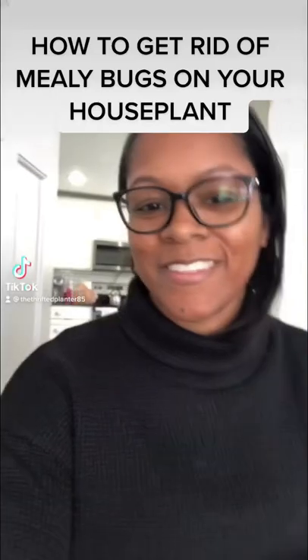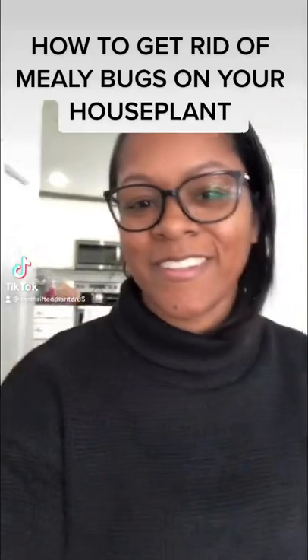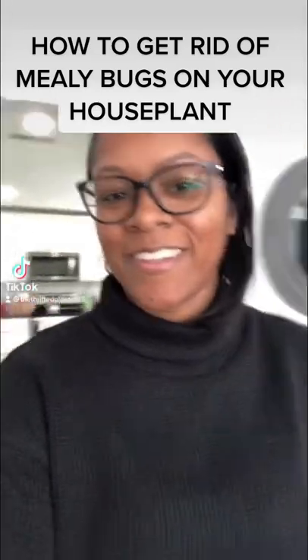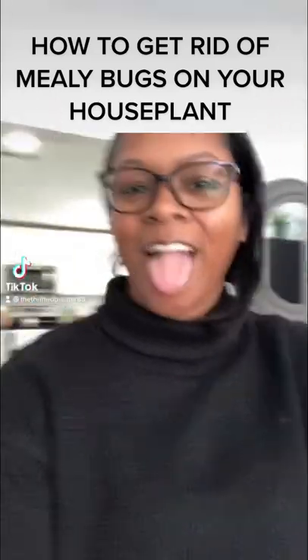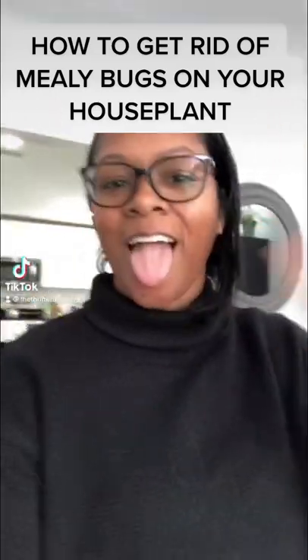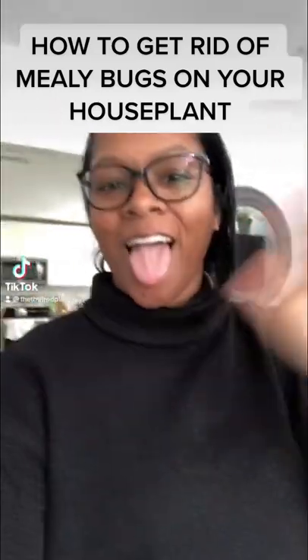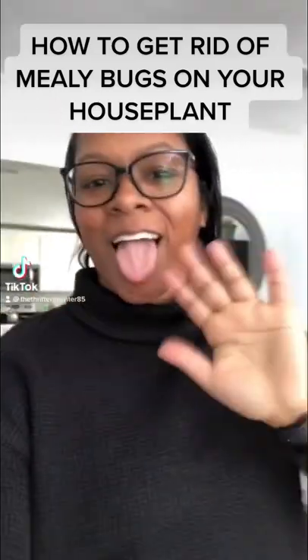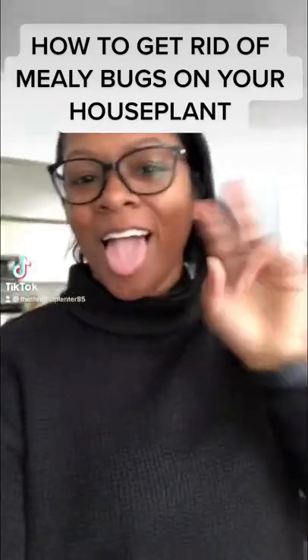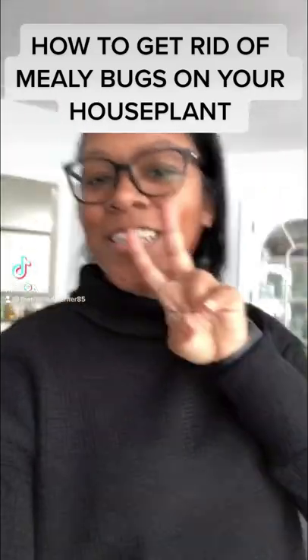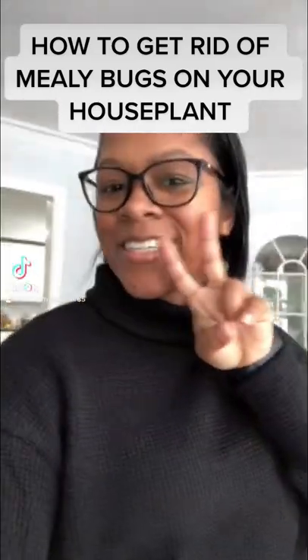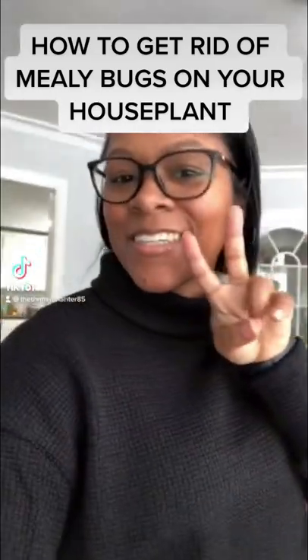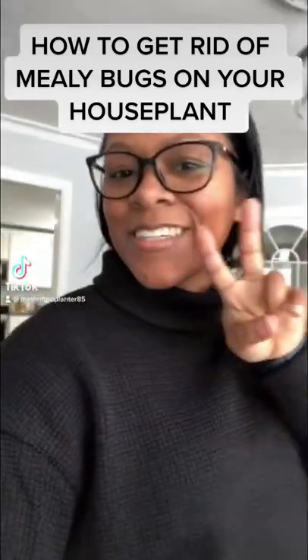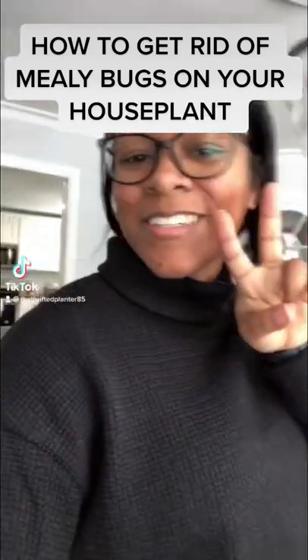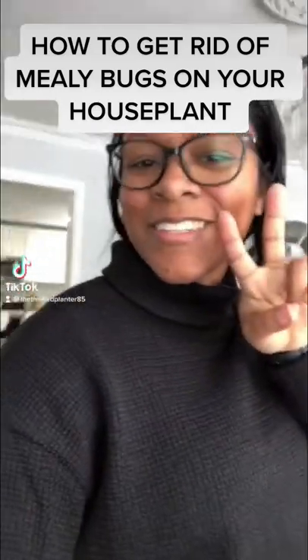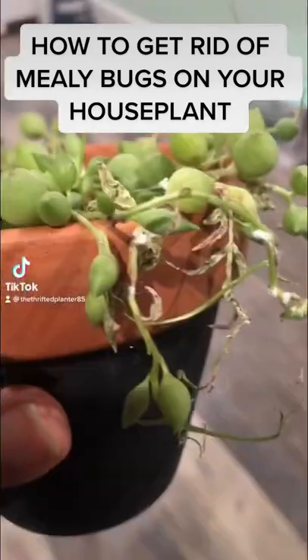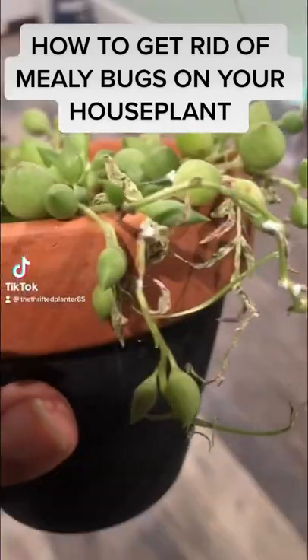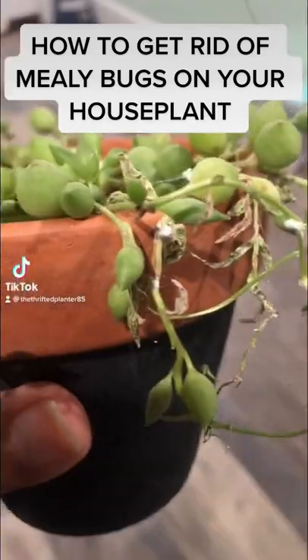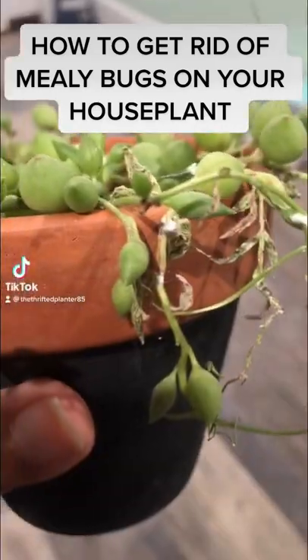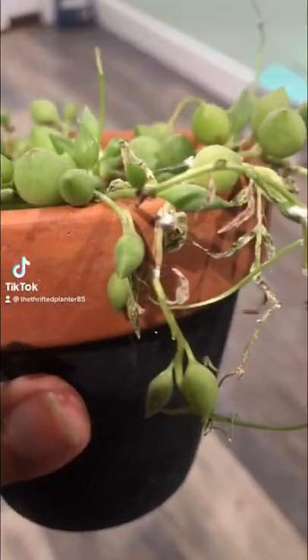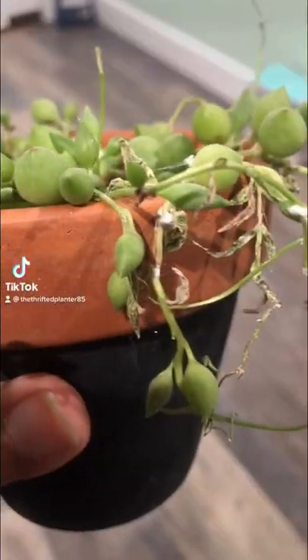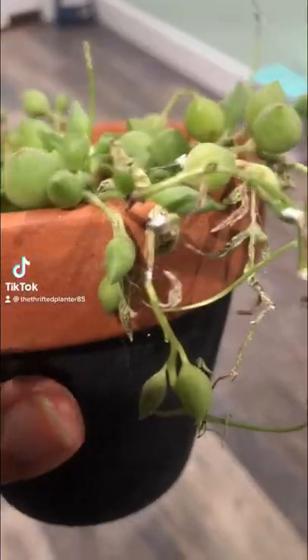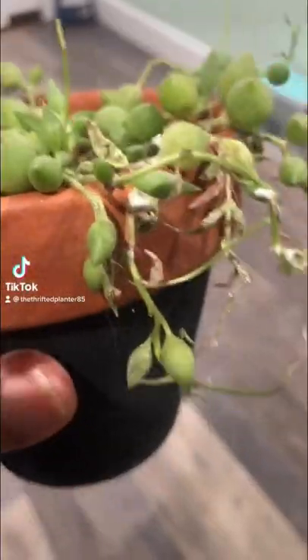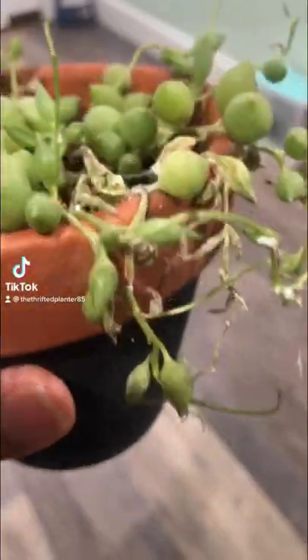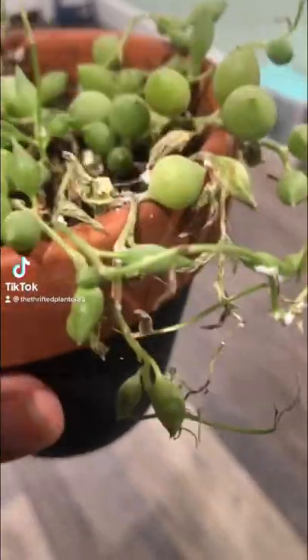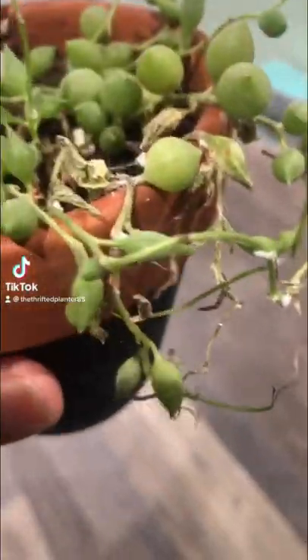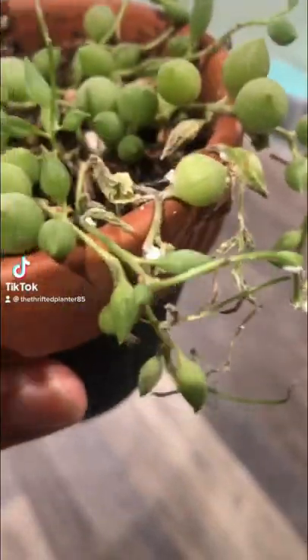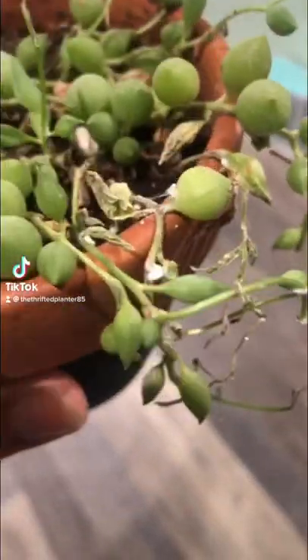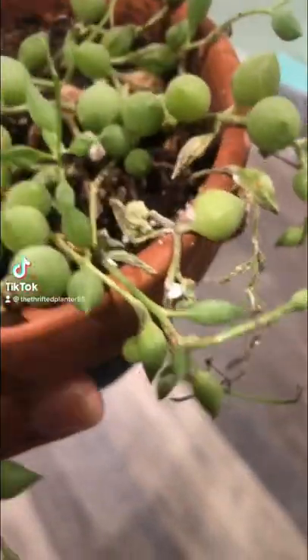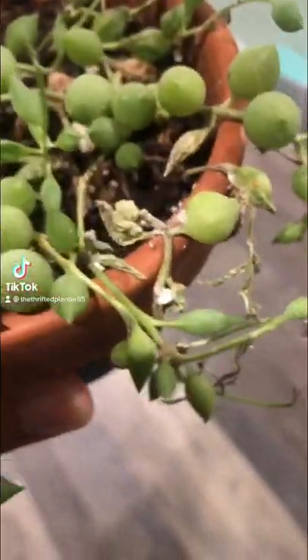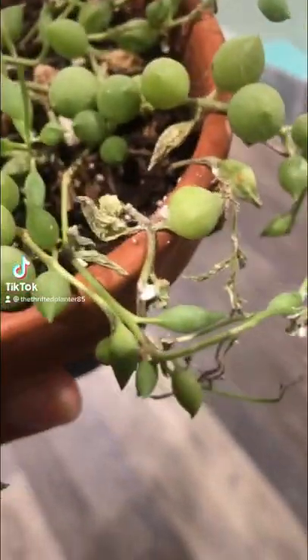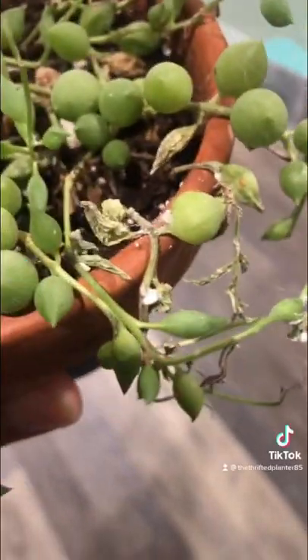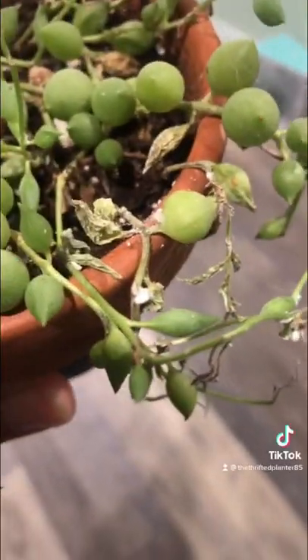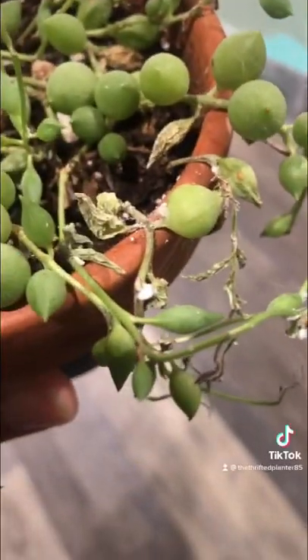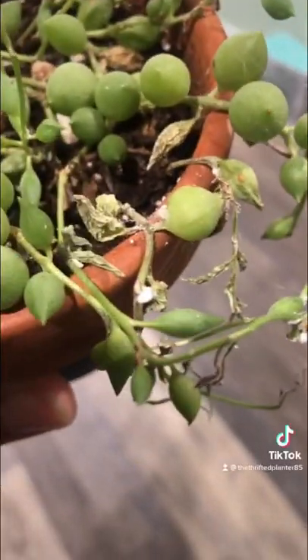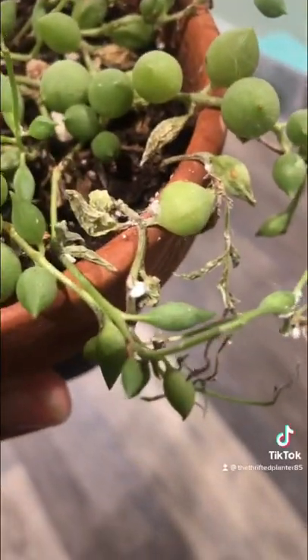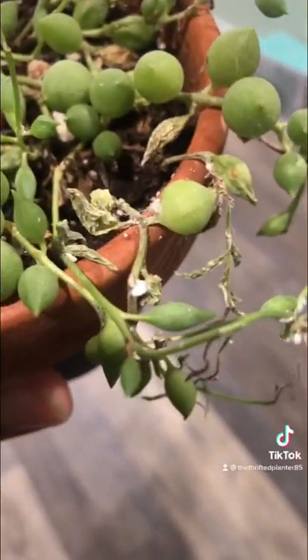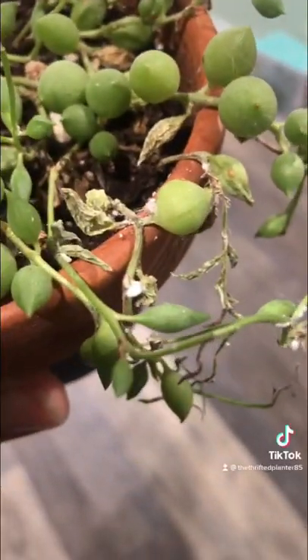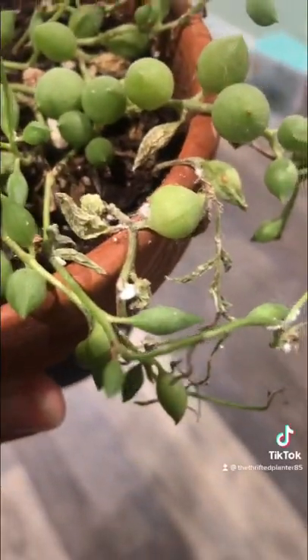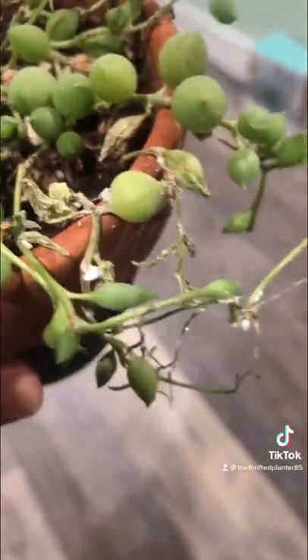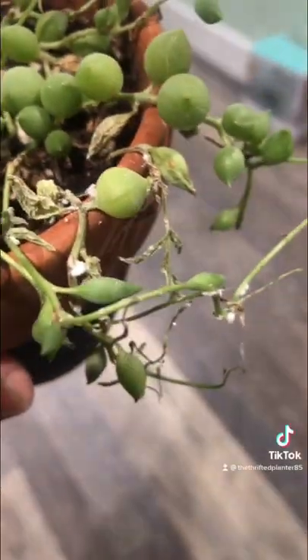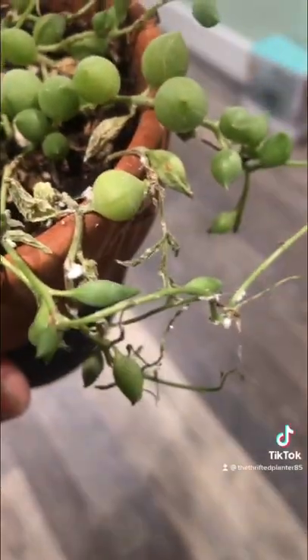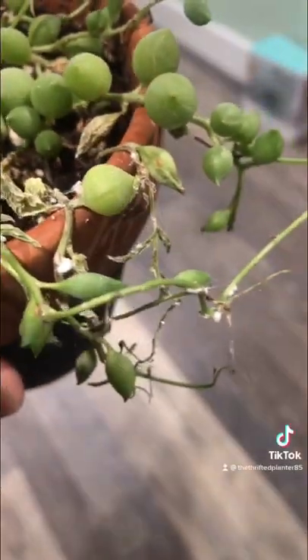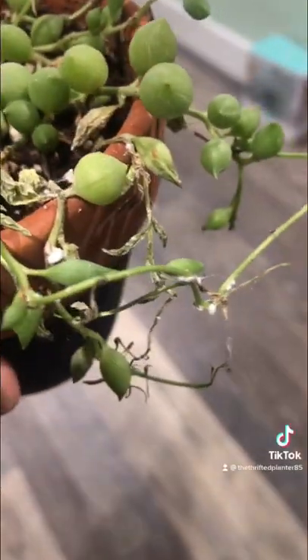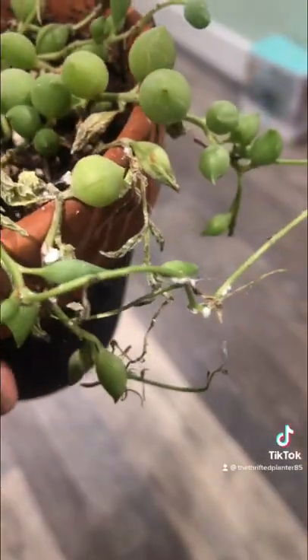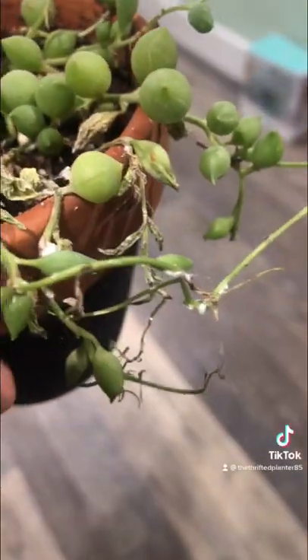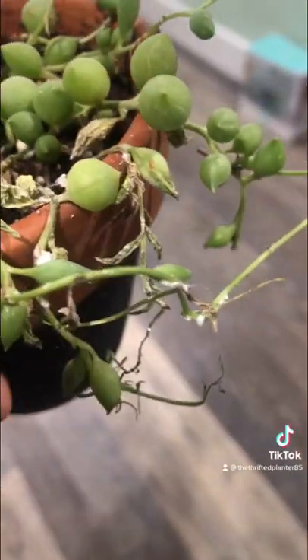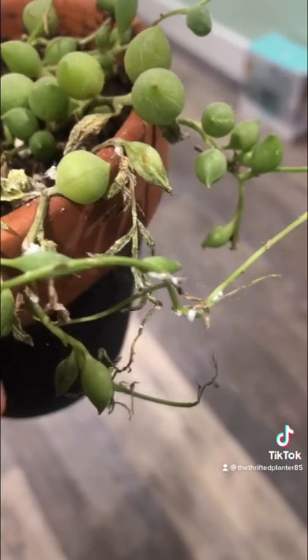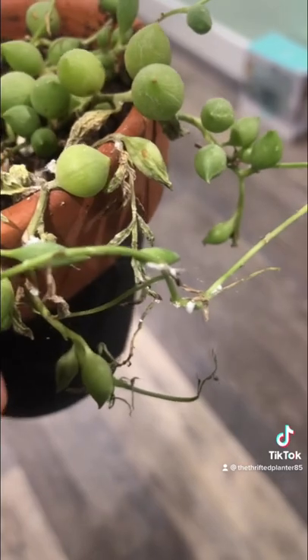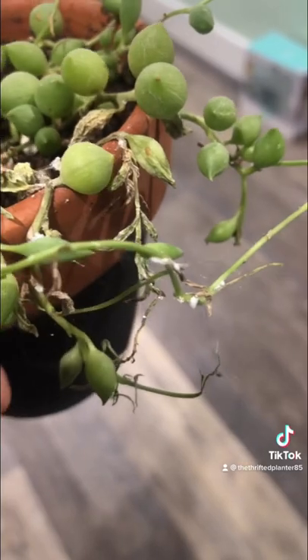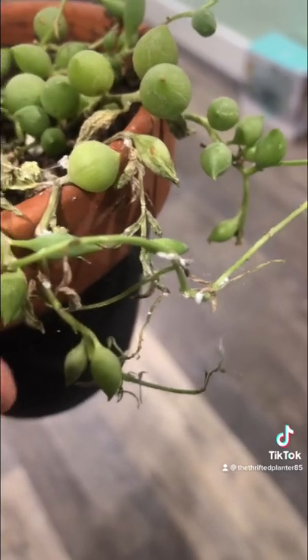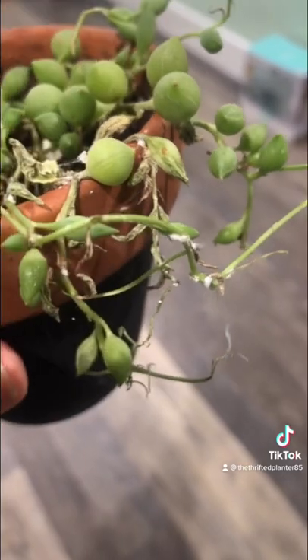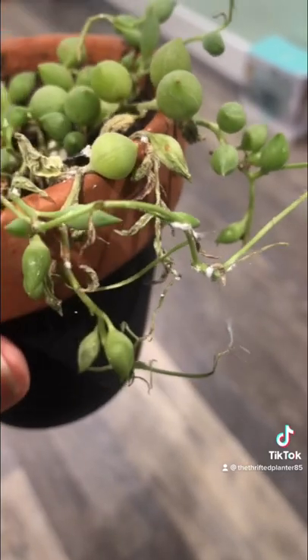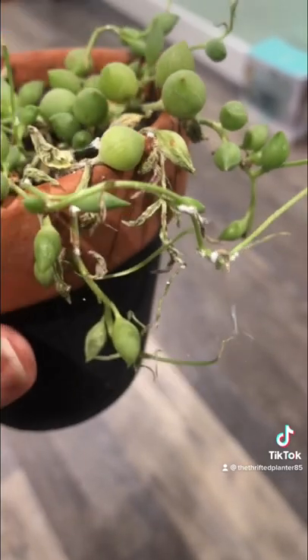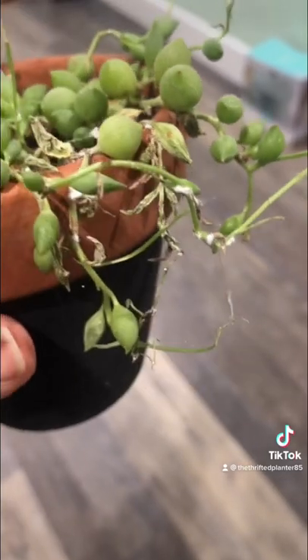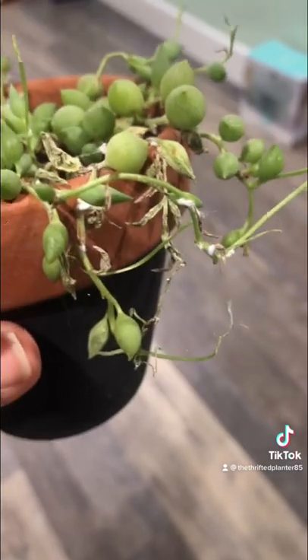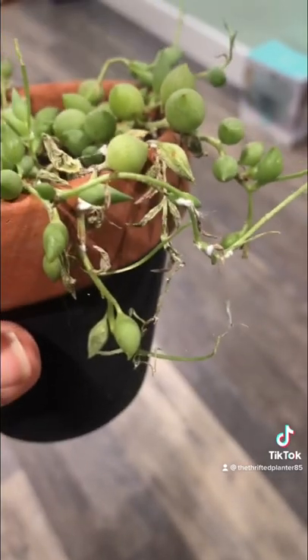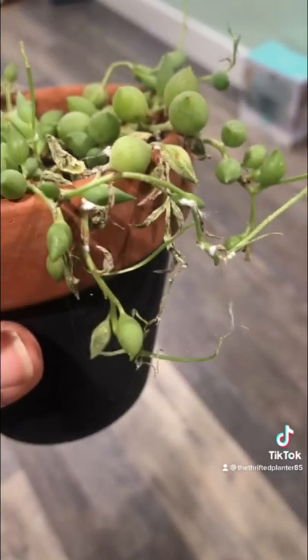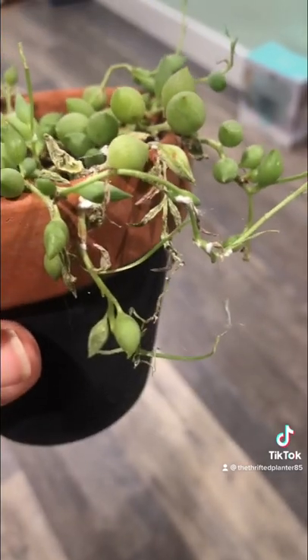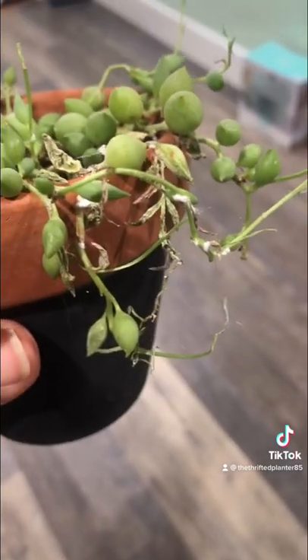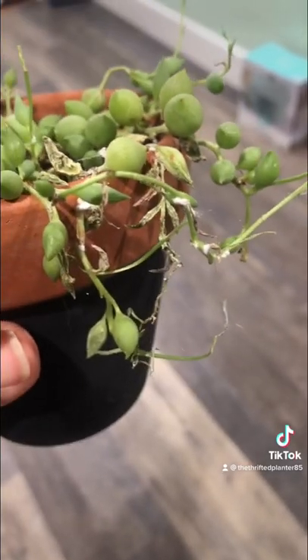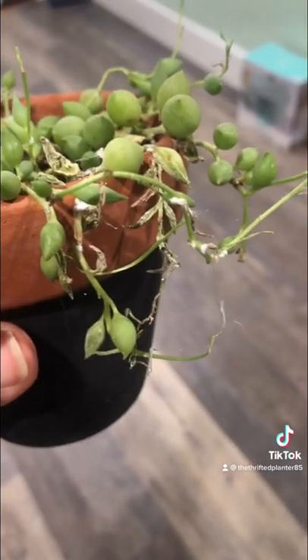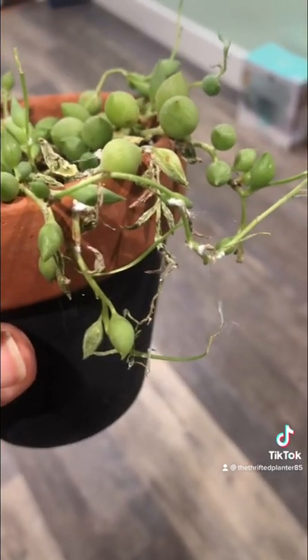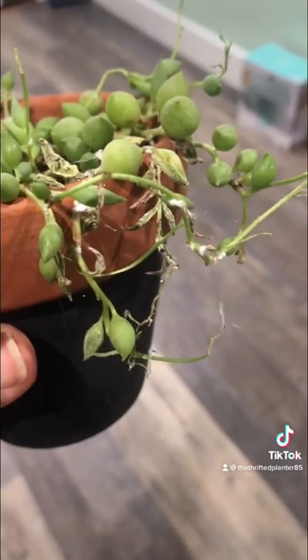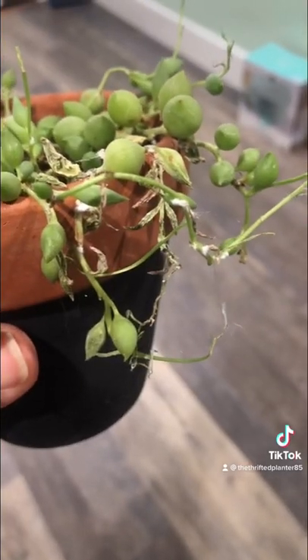Hey guys, today I'm going to show you how to treat mealybugs. So look at this — I got mealybugs all over this string of pearls. It's horrible.